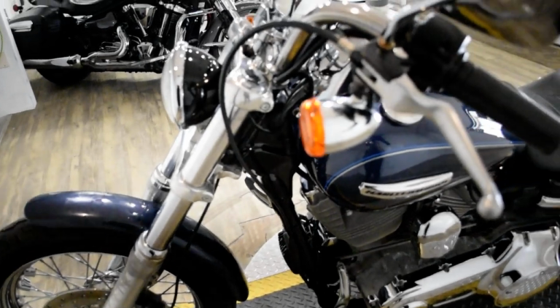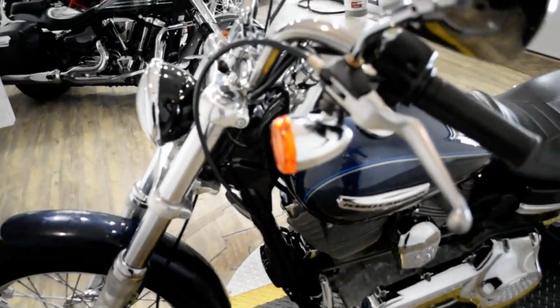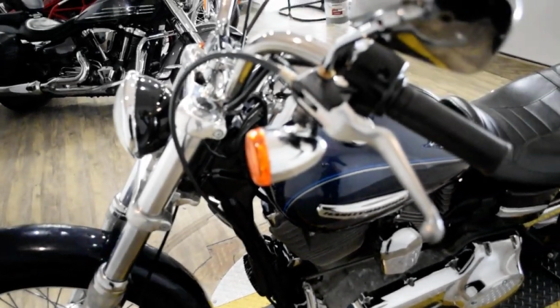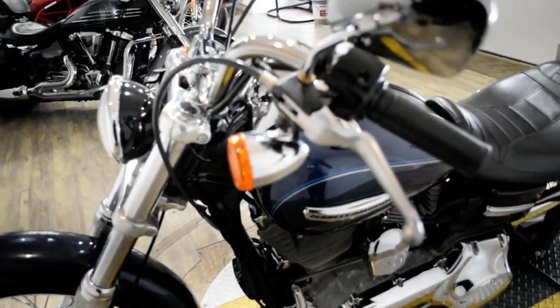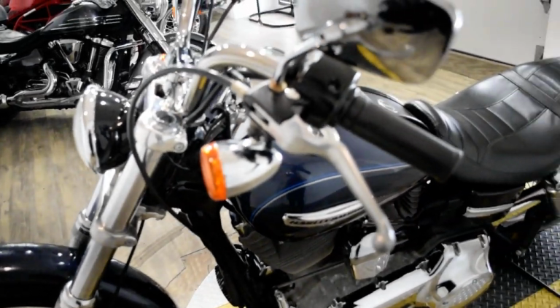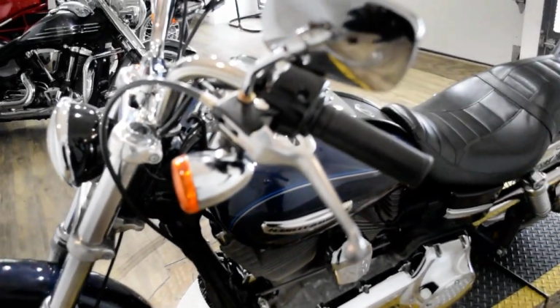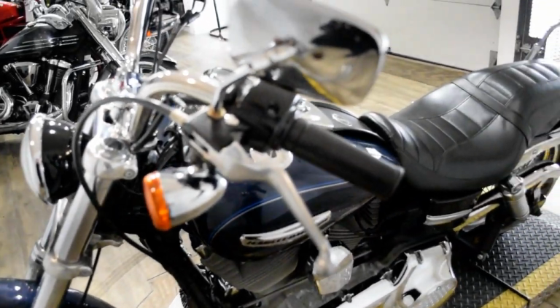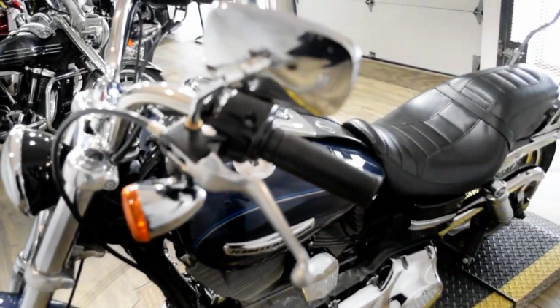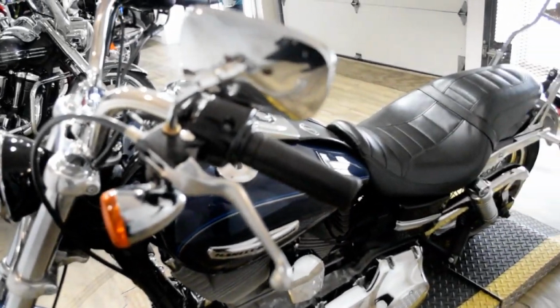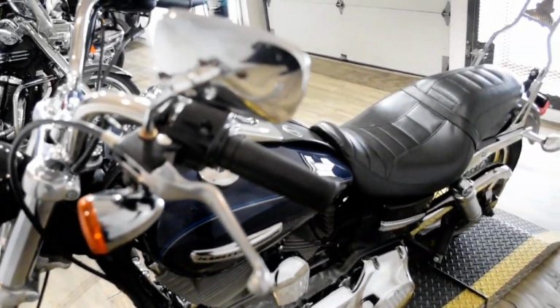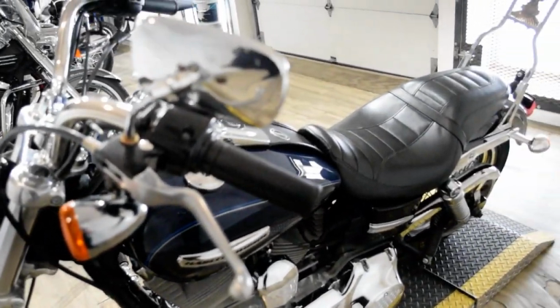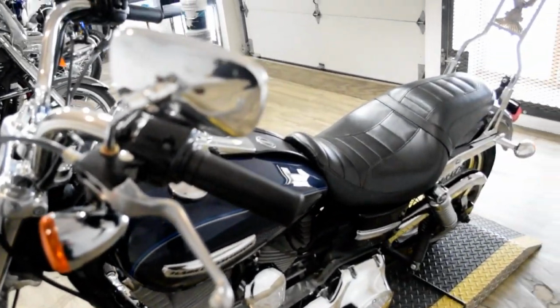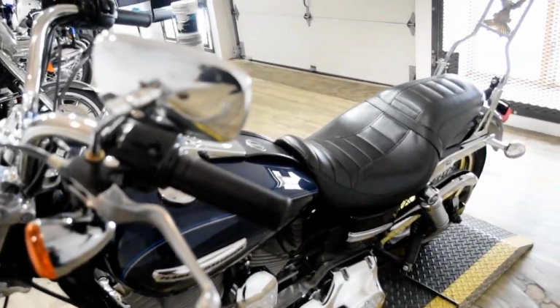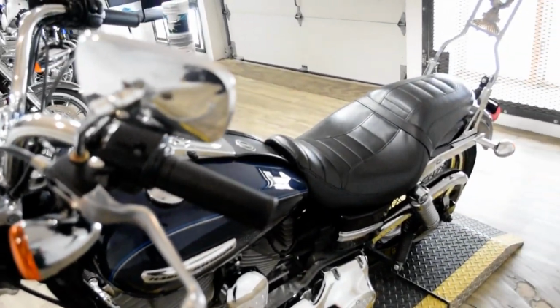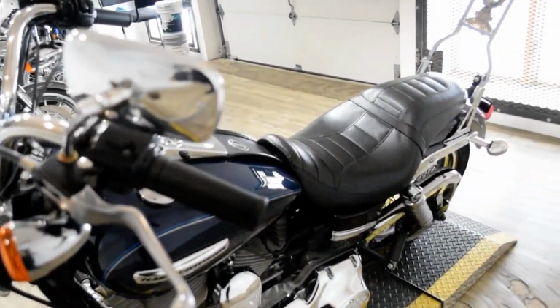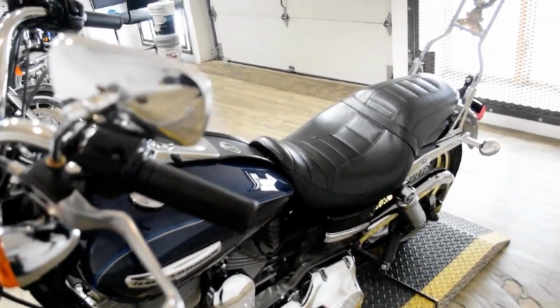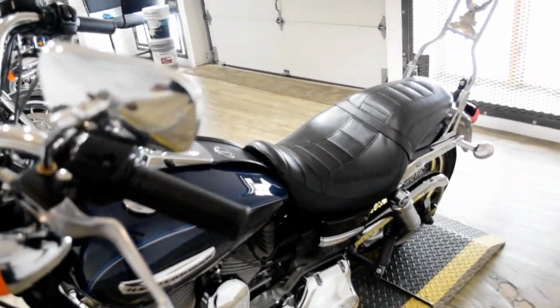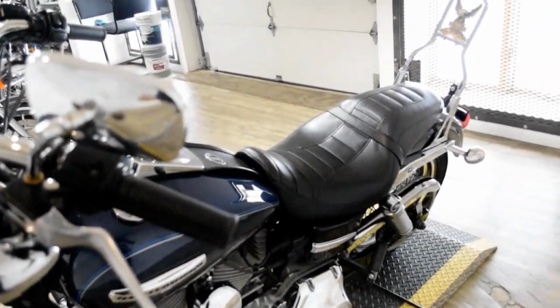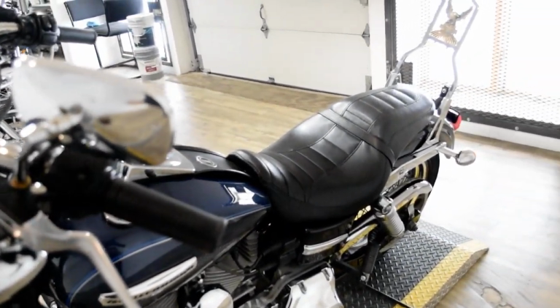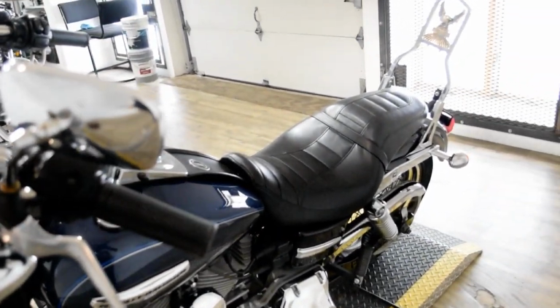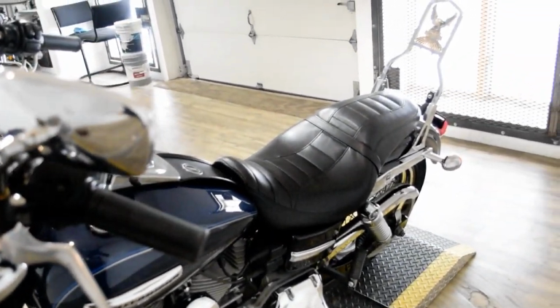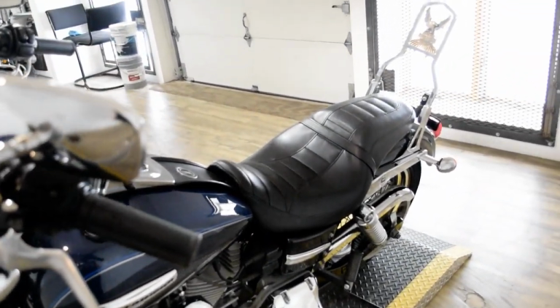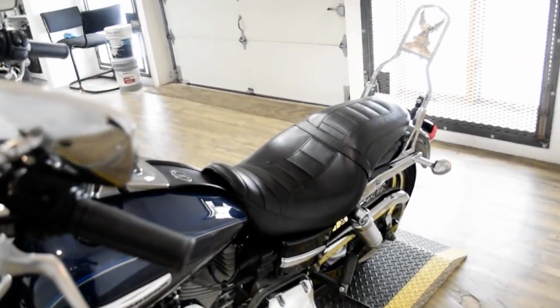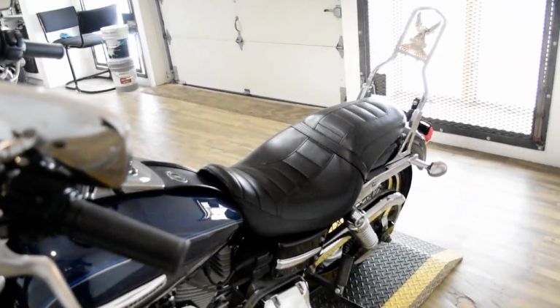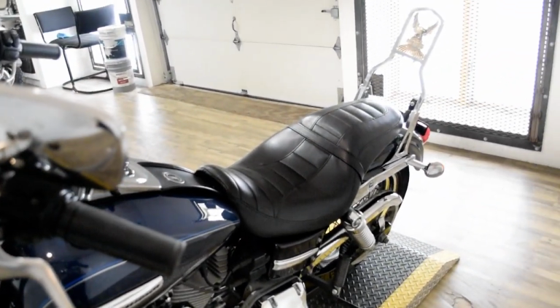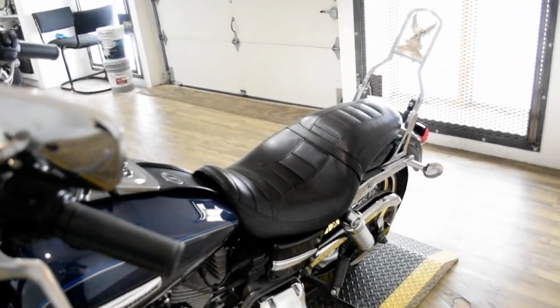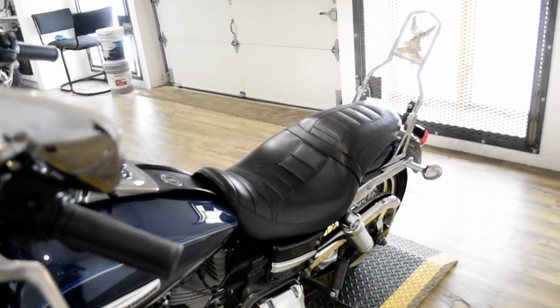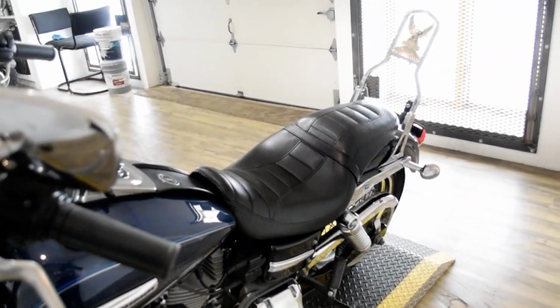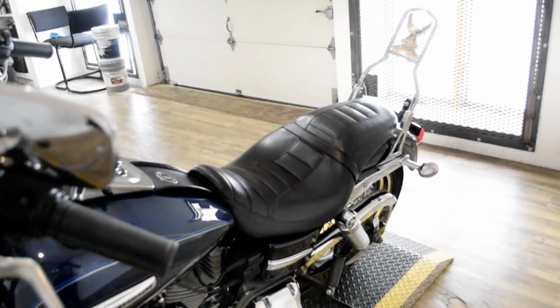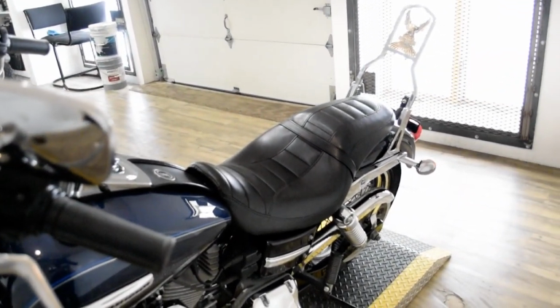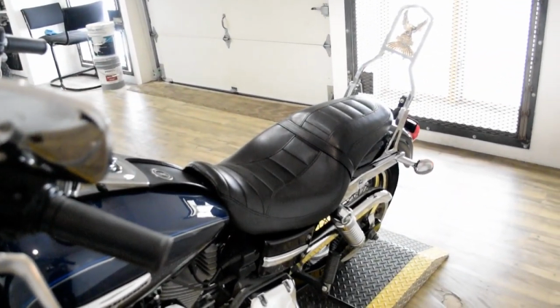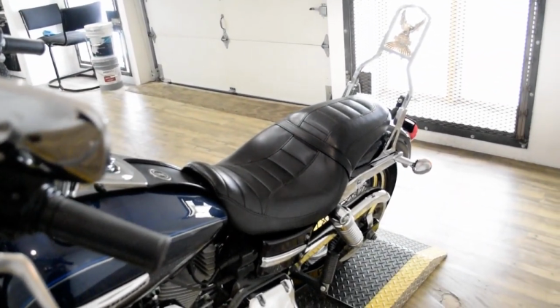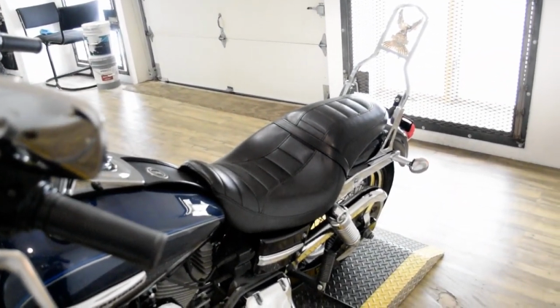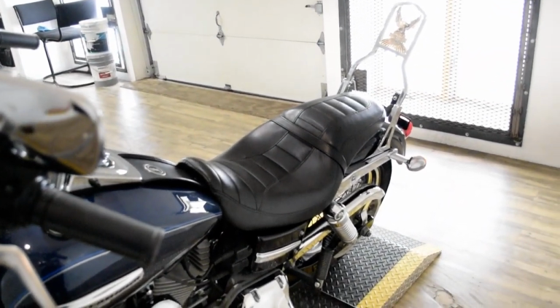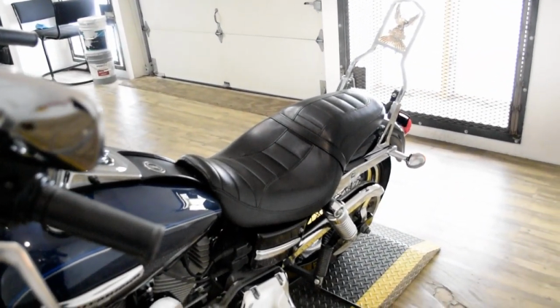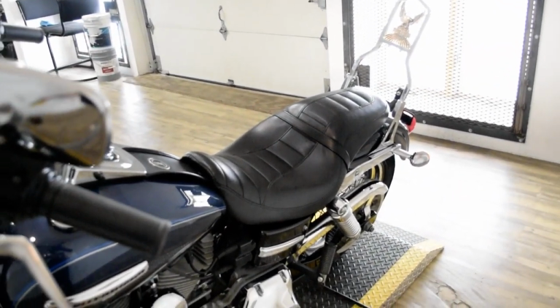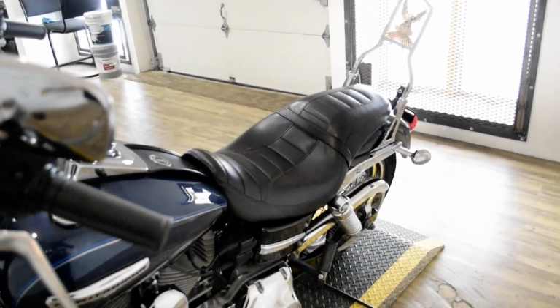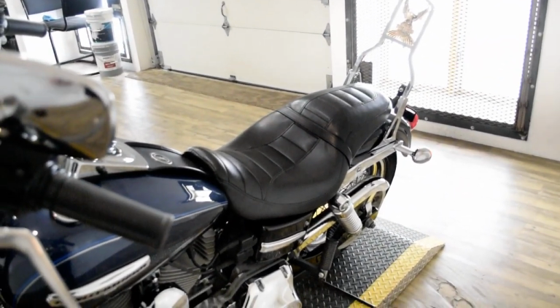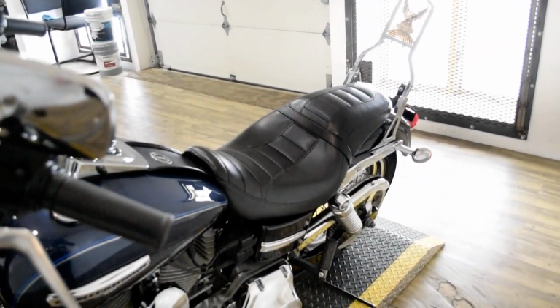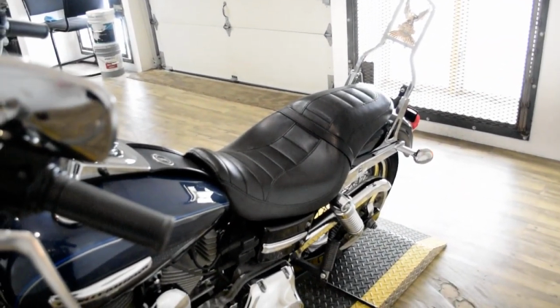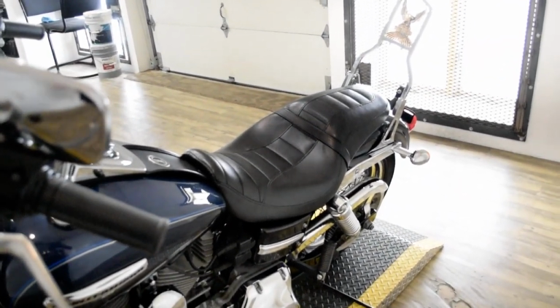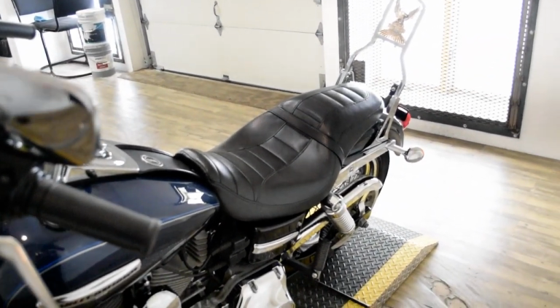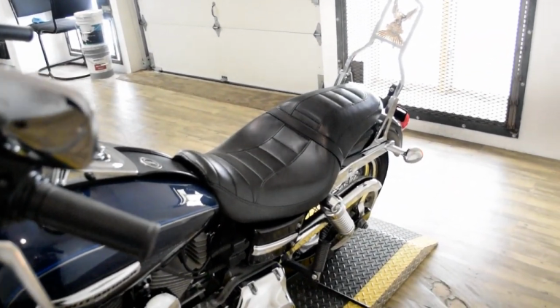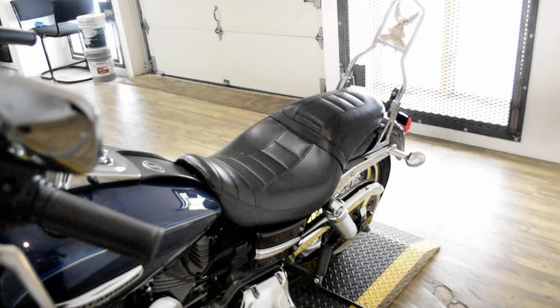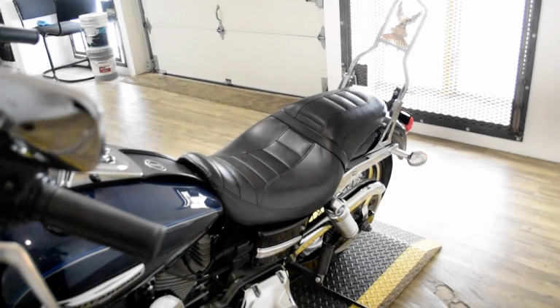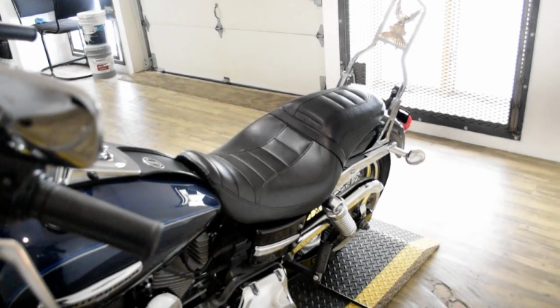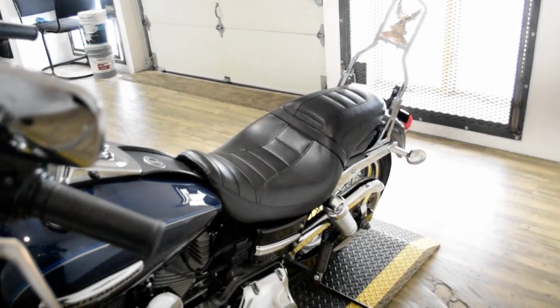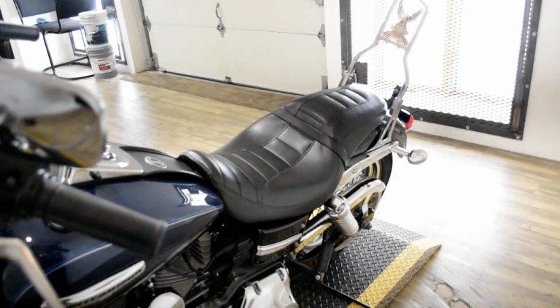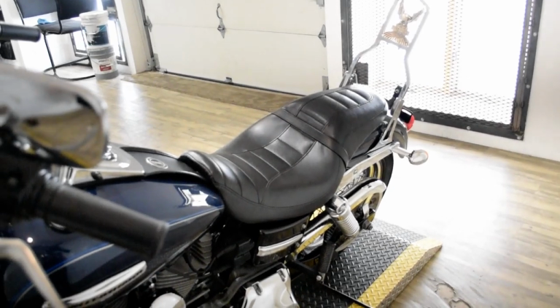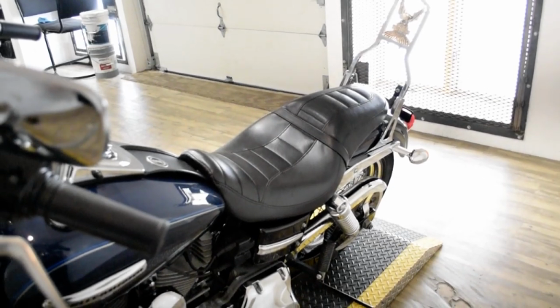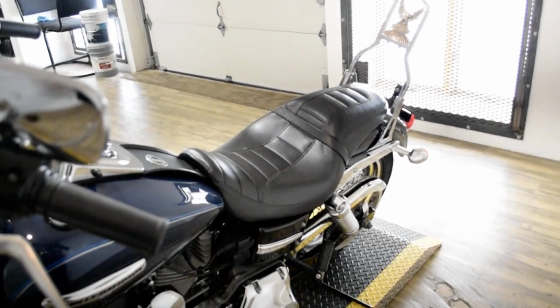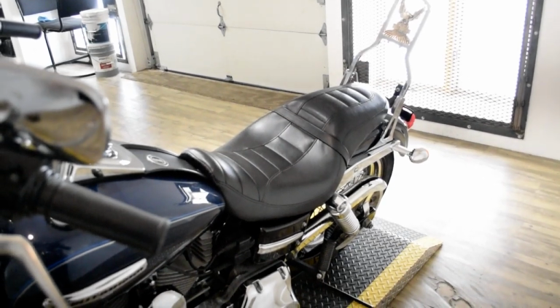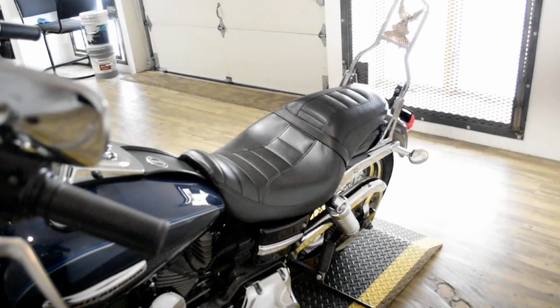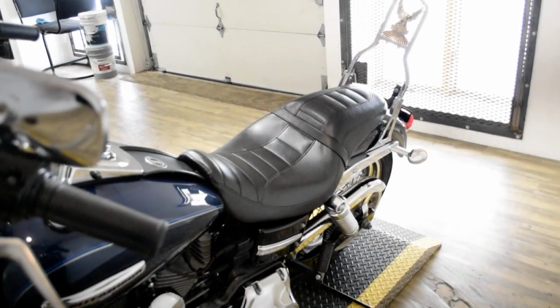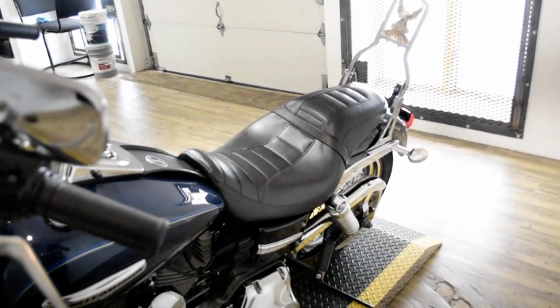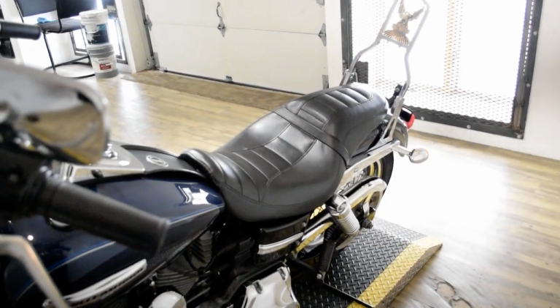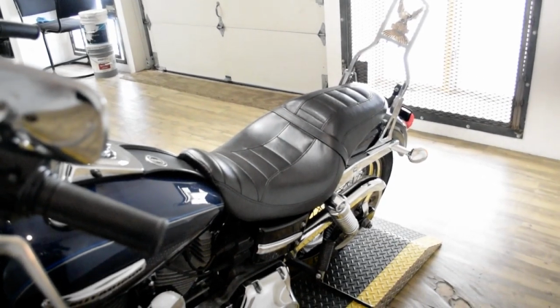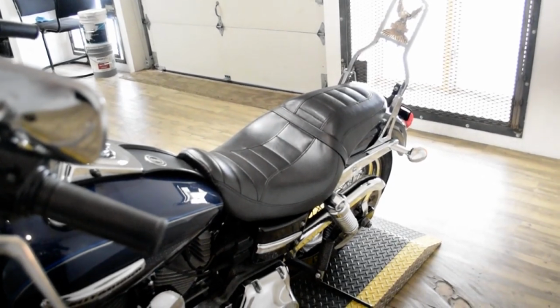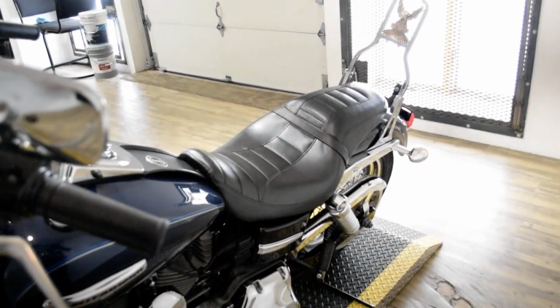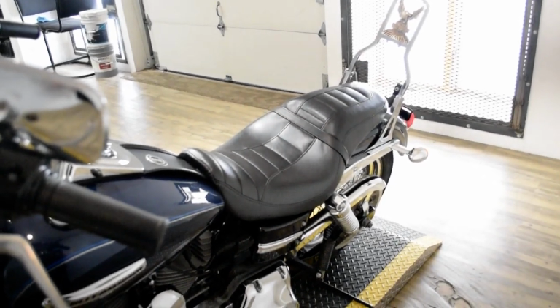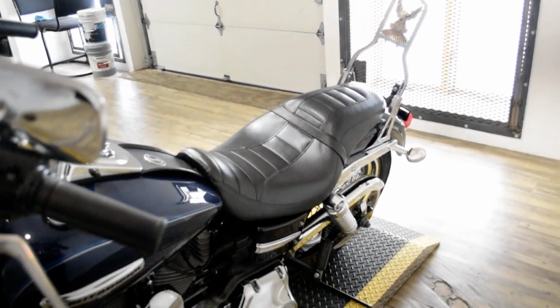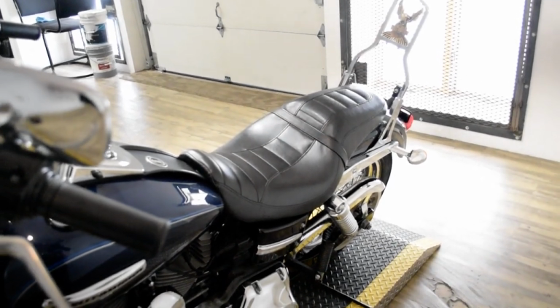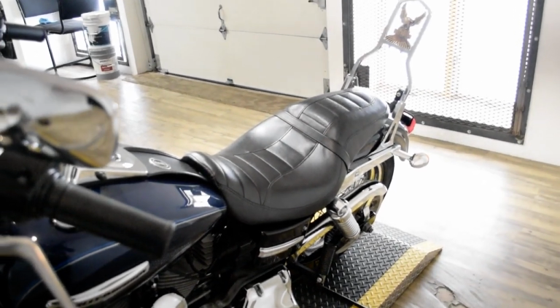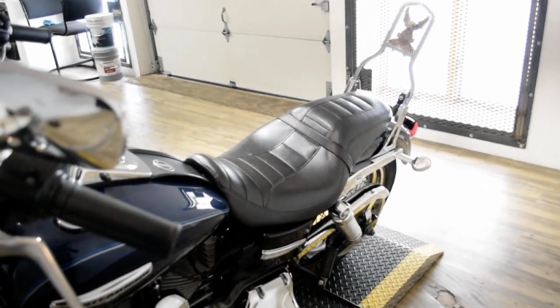This bike has been serviced and safety inspected and is ready for the road. It has aftermarket pipes and a sissy bar.